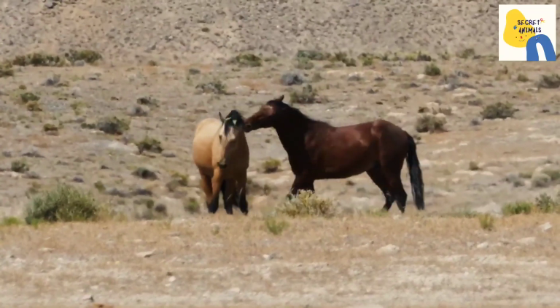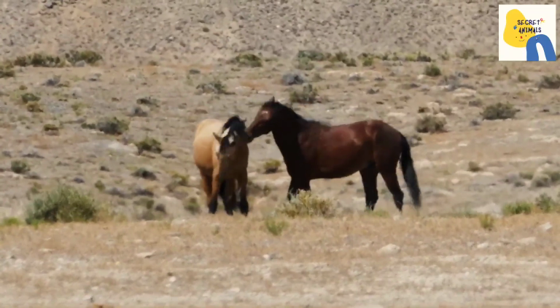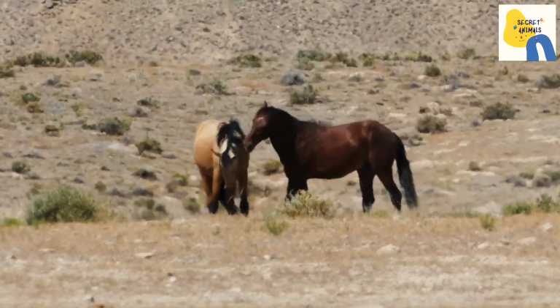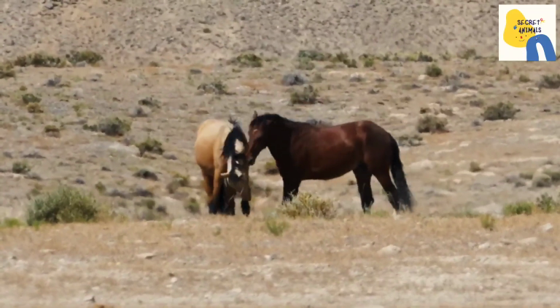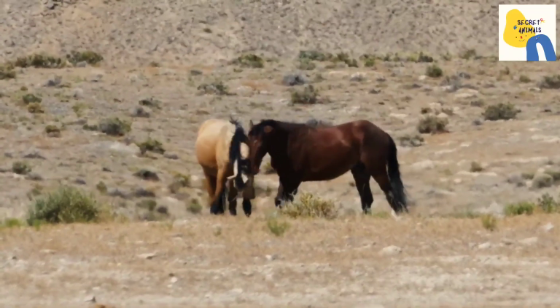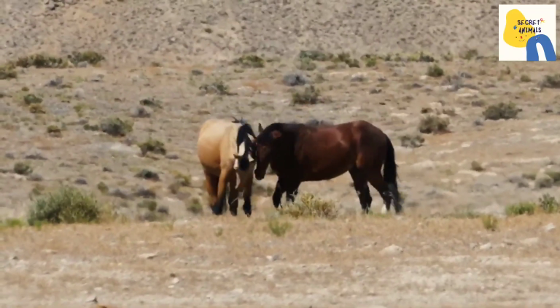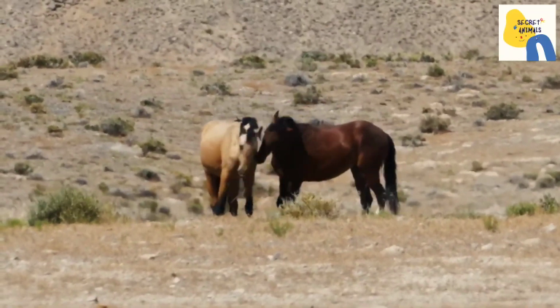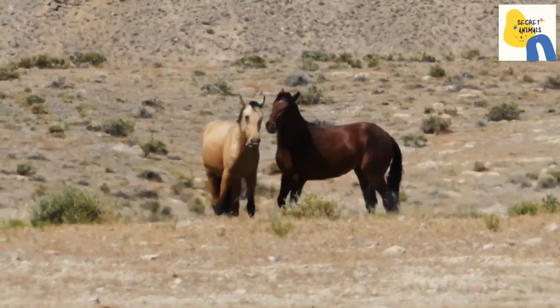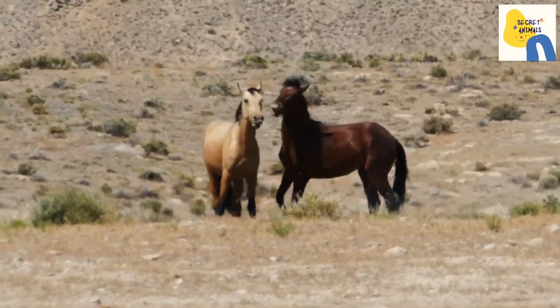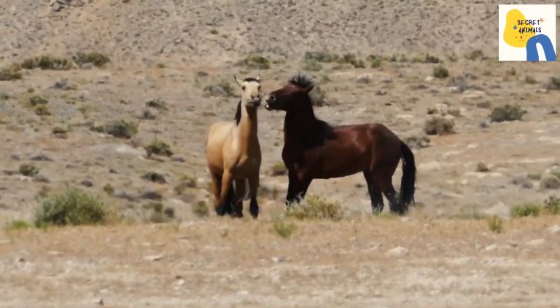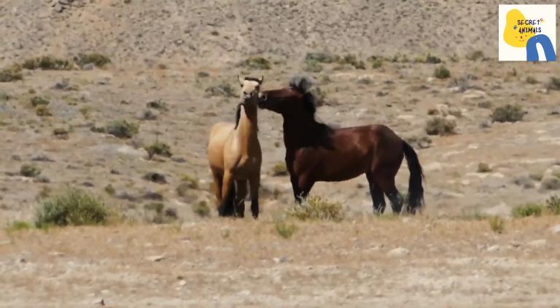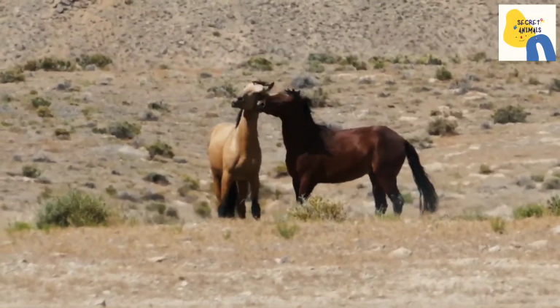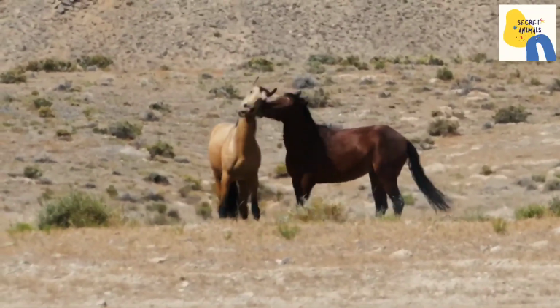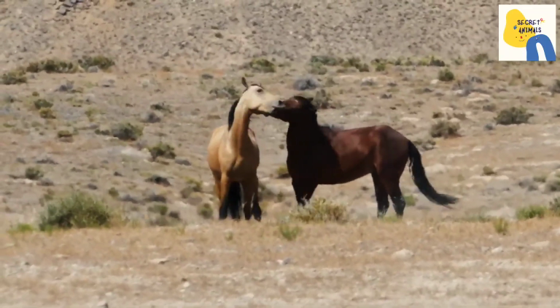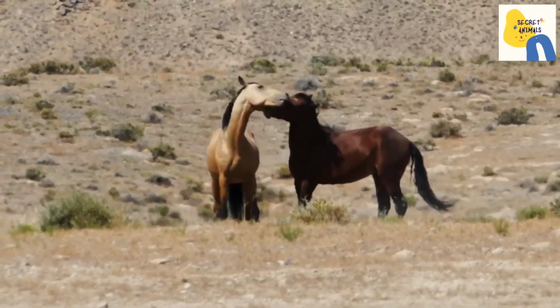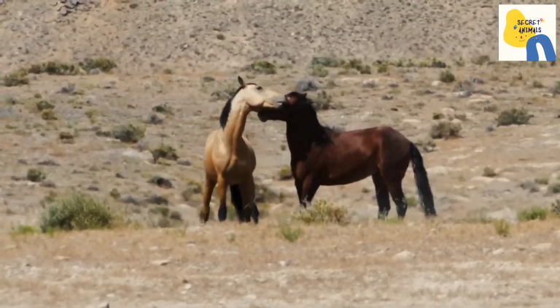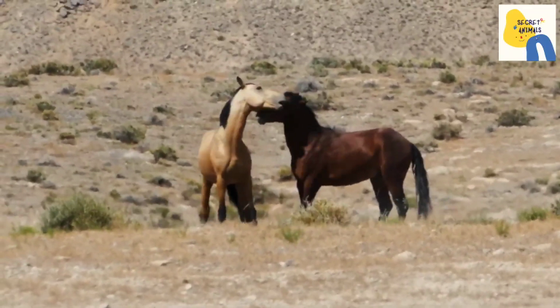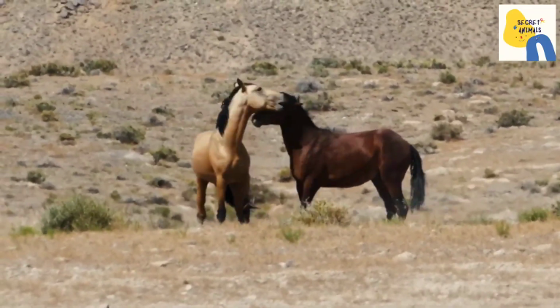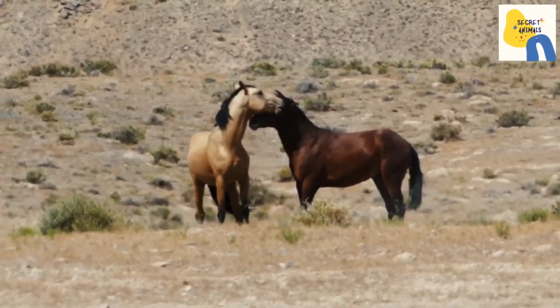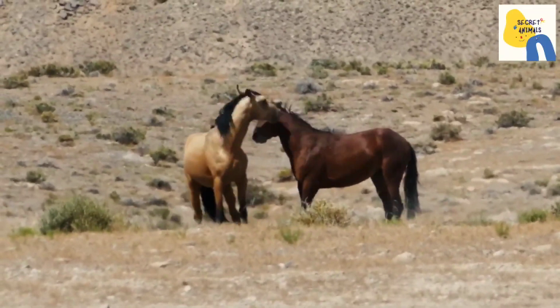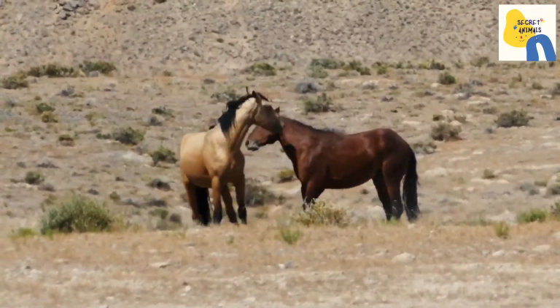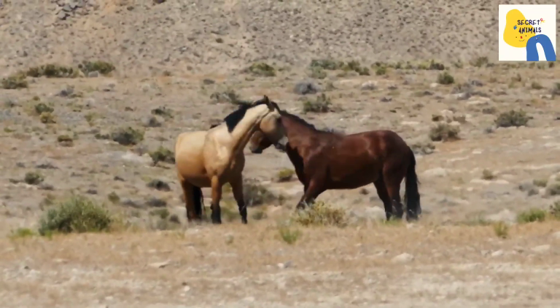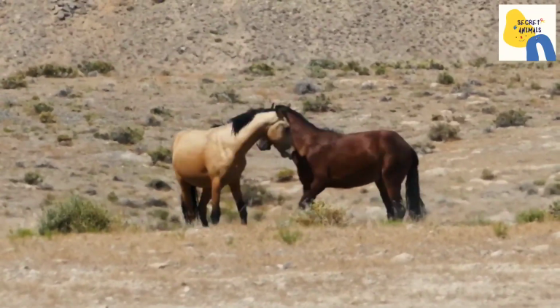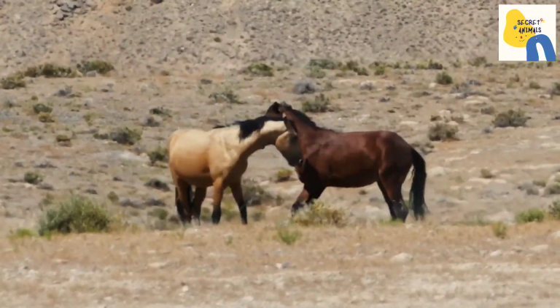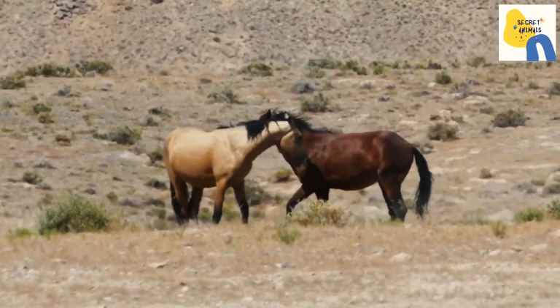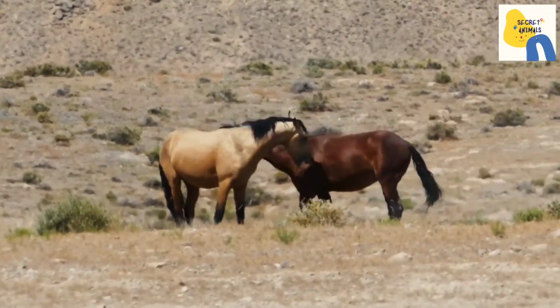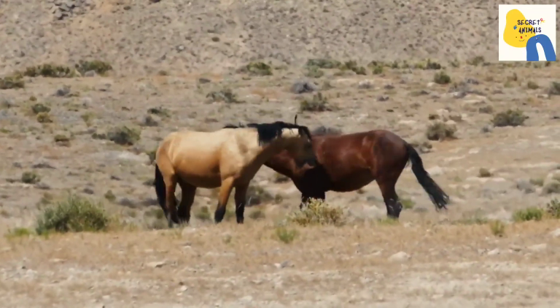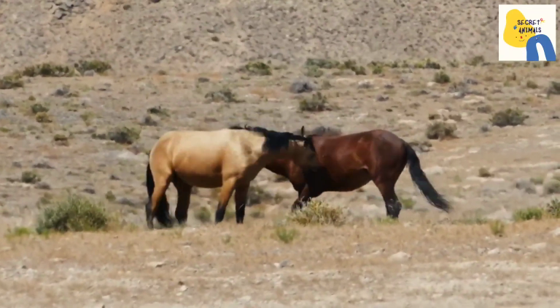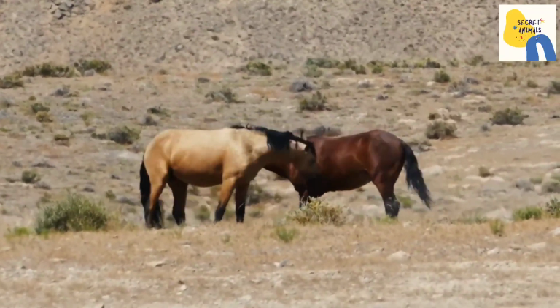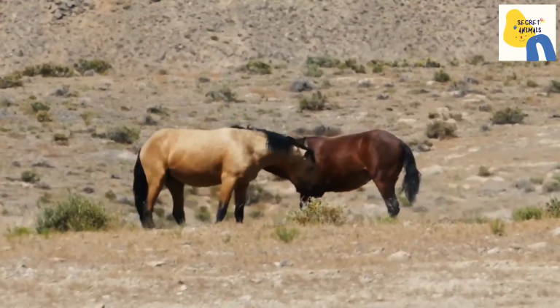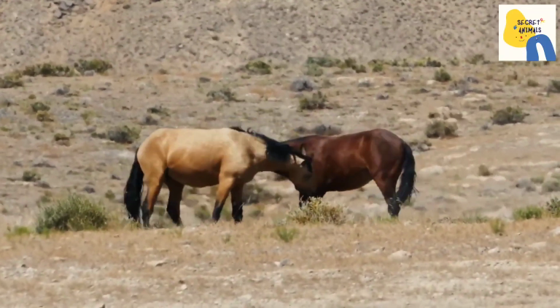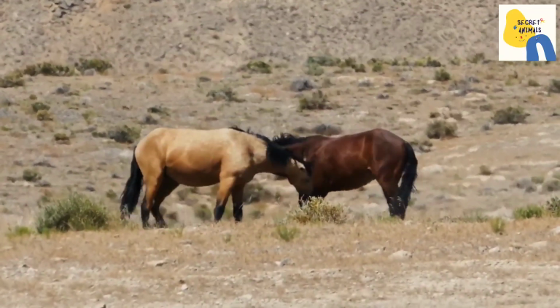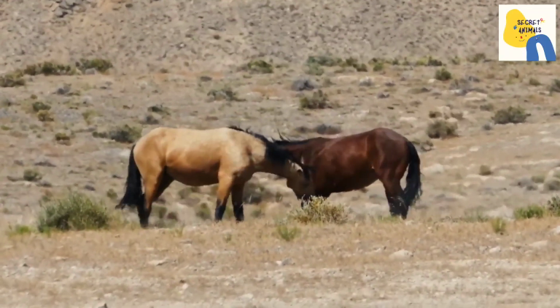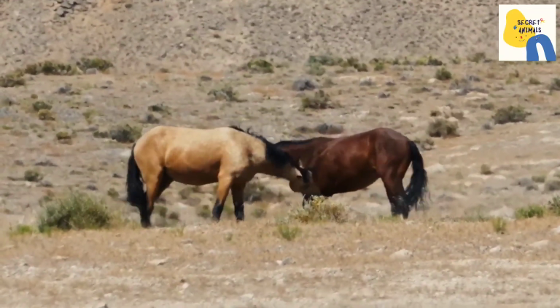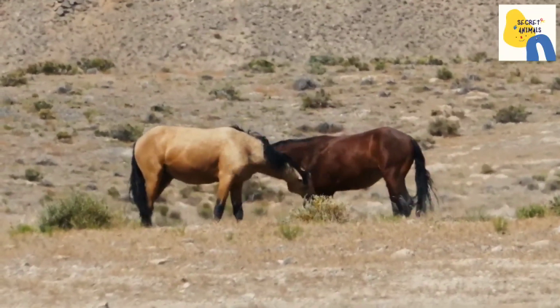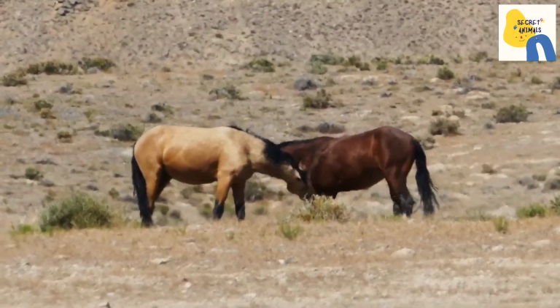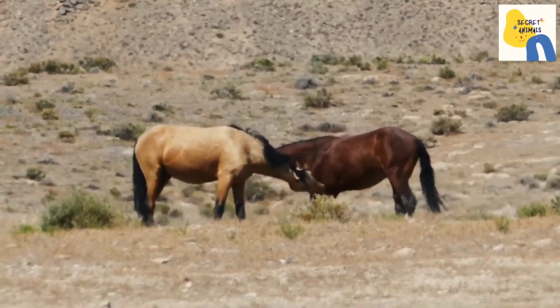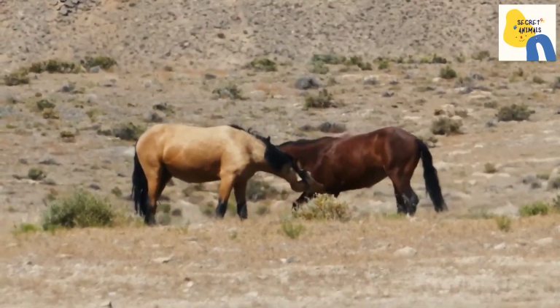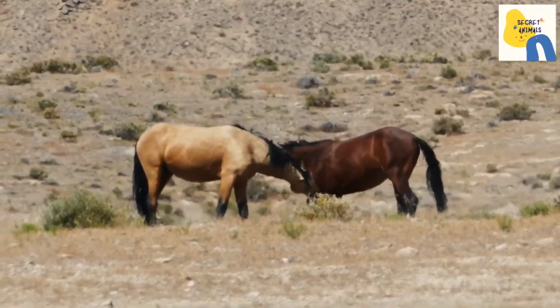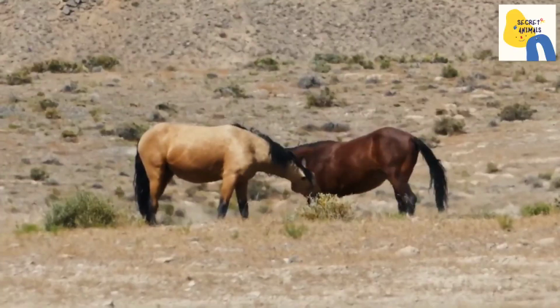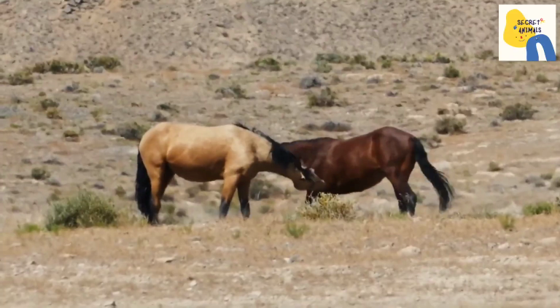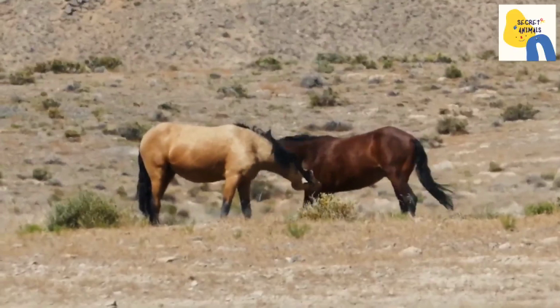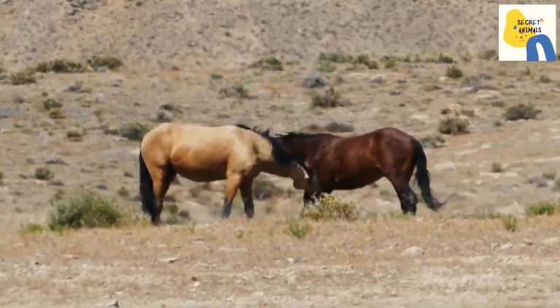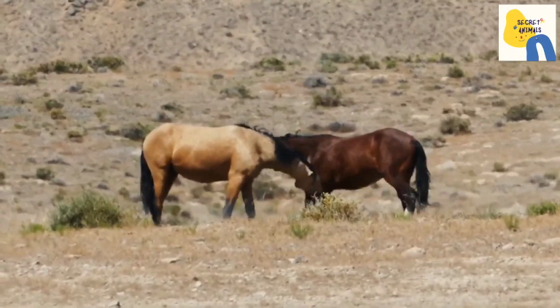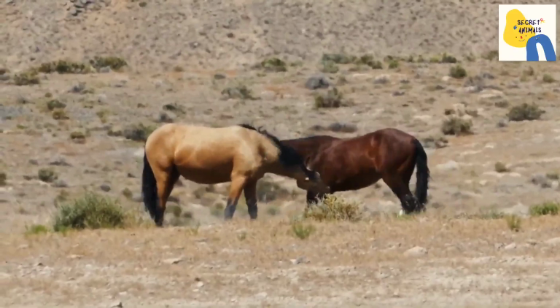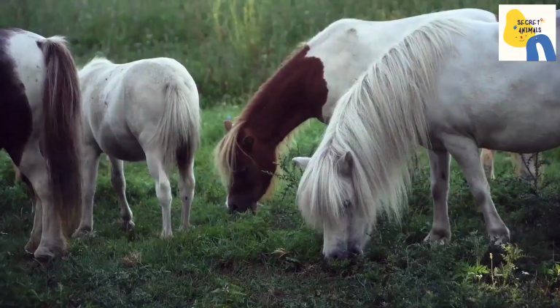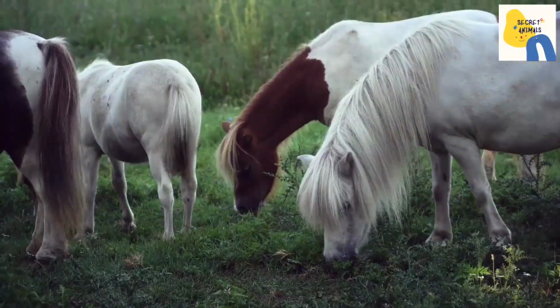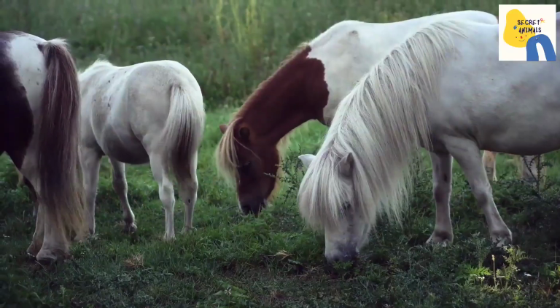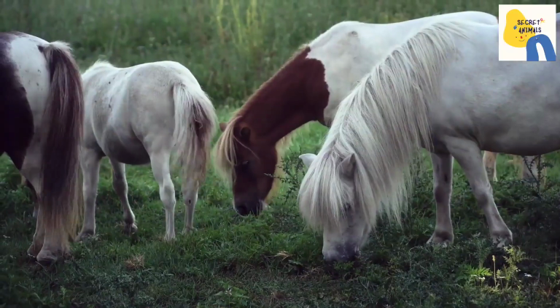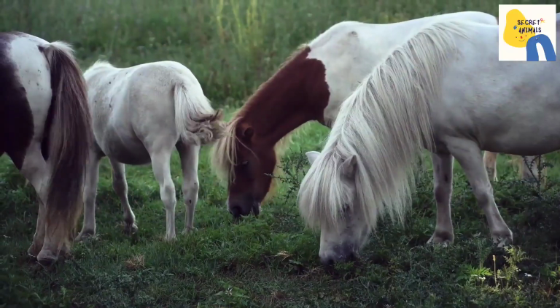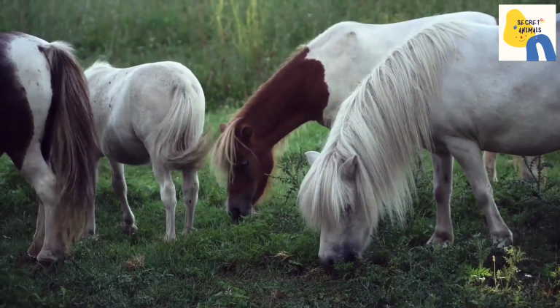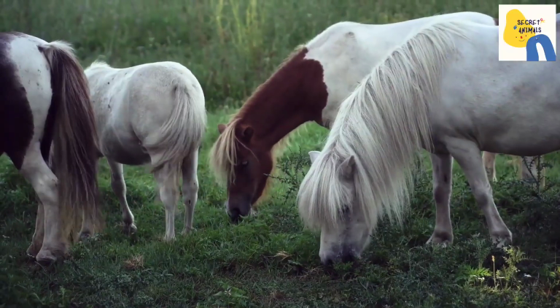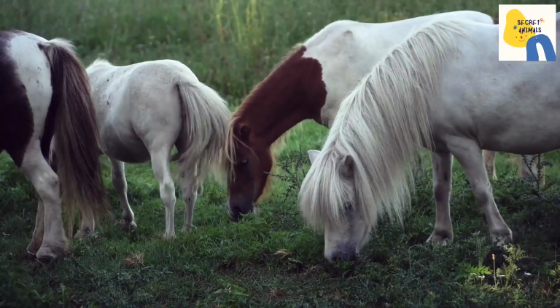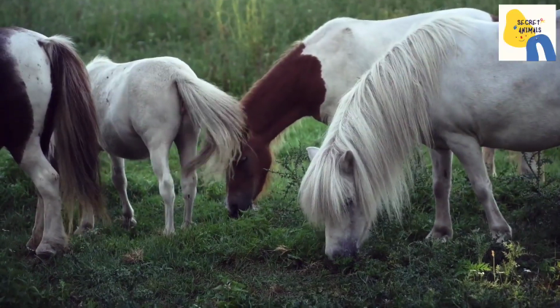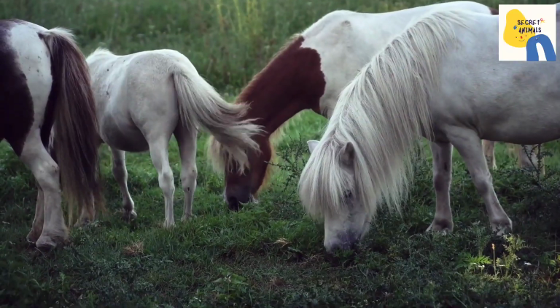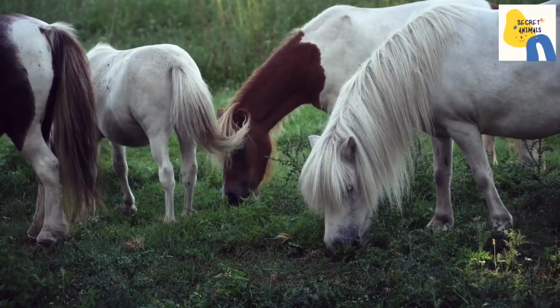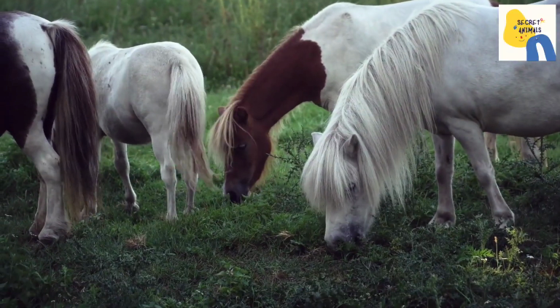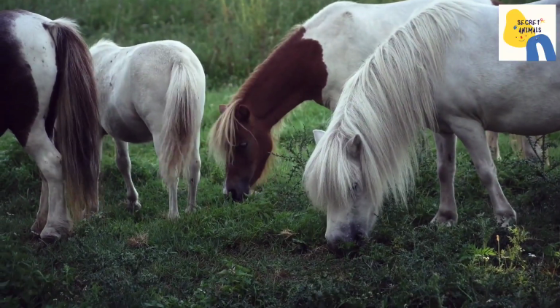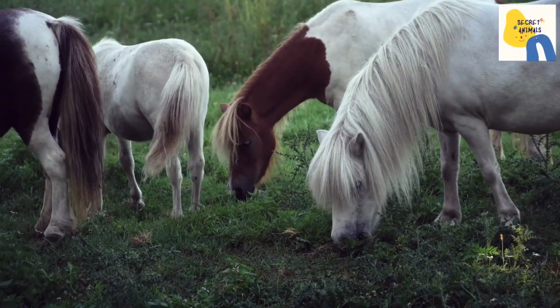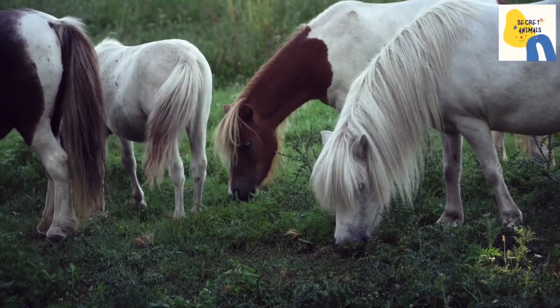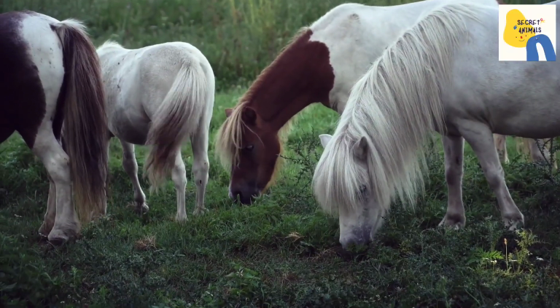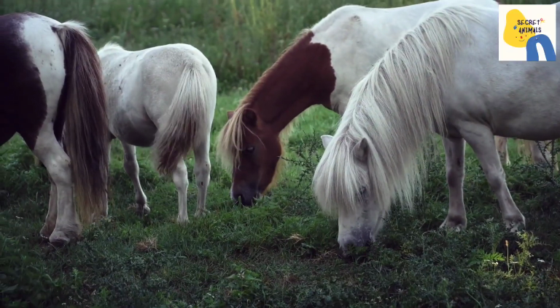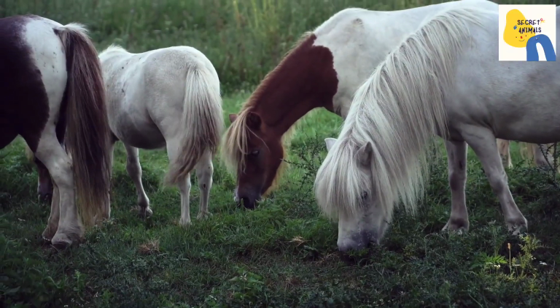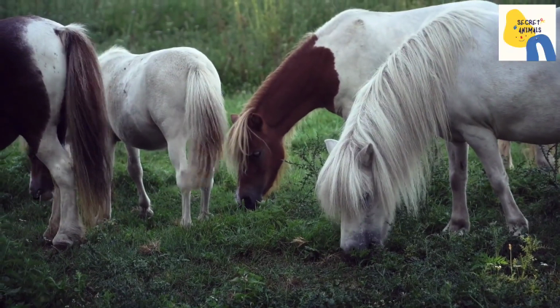Most mares in heat will lean towards the stud, raise their tail, squat and urinate. These are physical signs that the mare is ready for mounting.